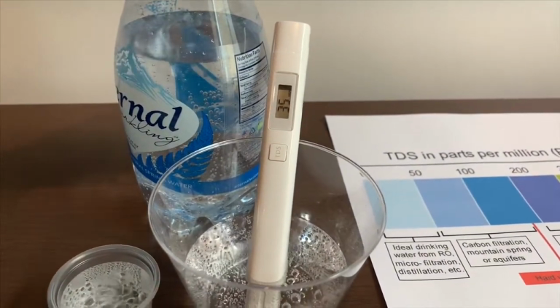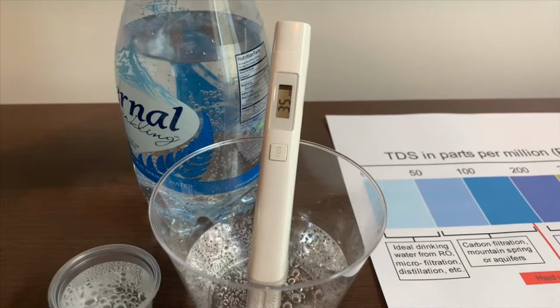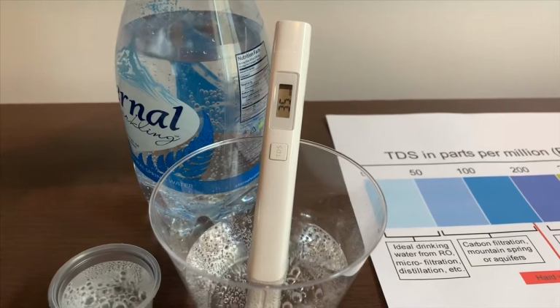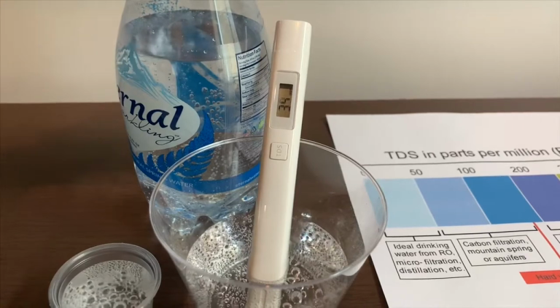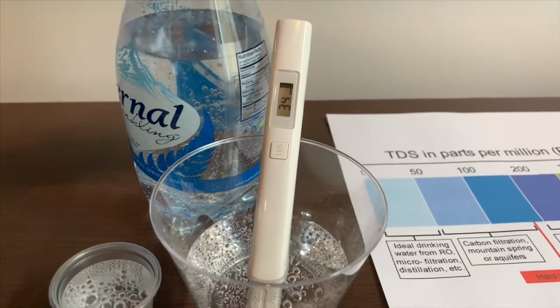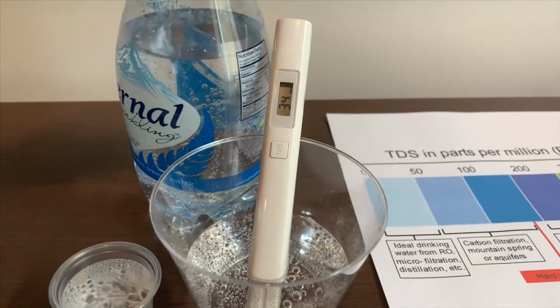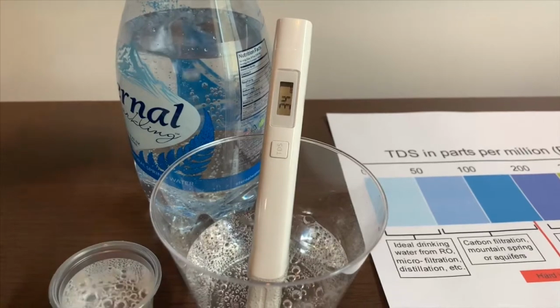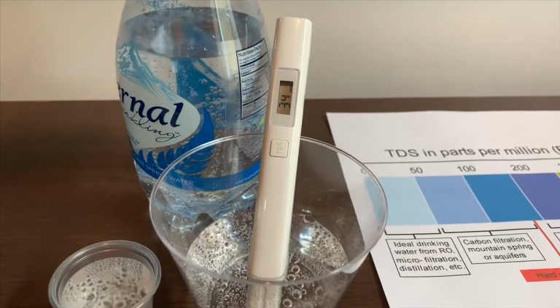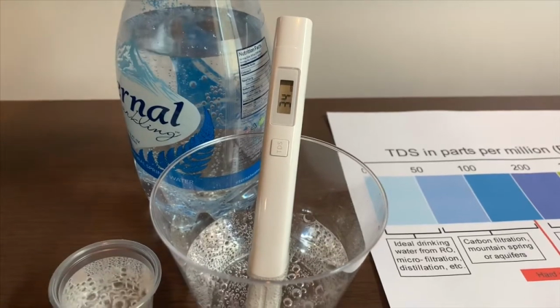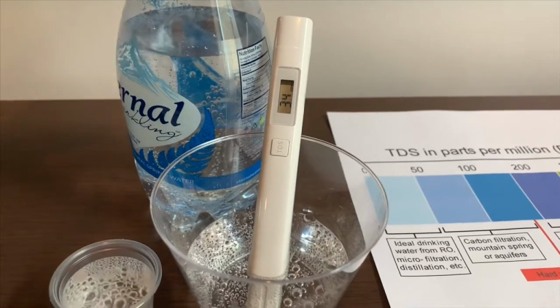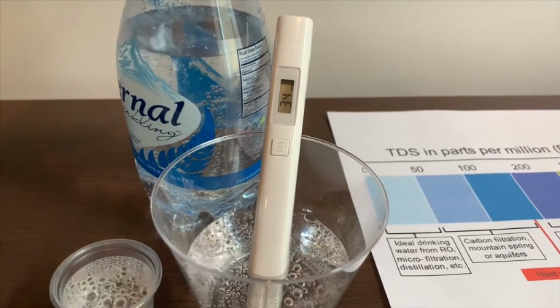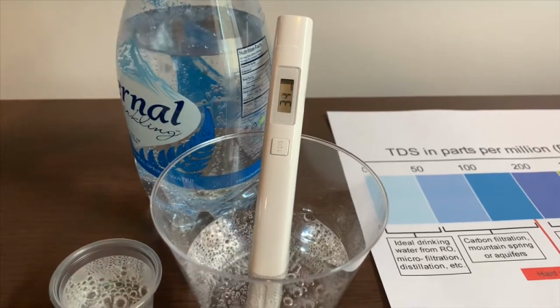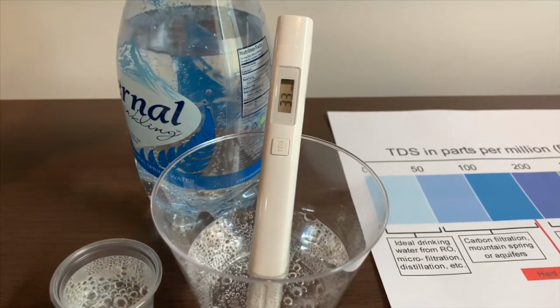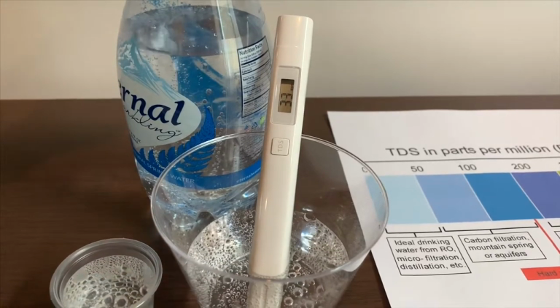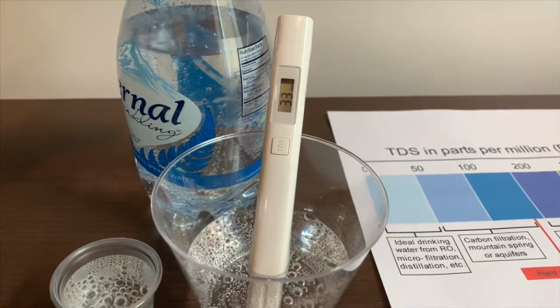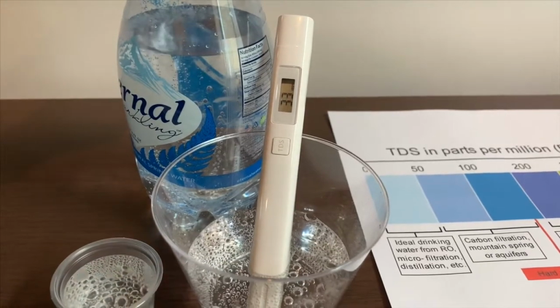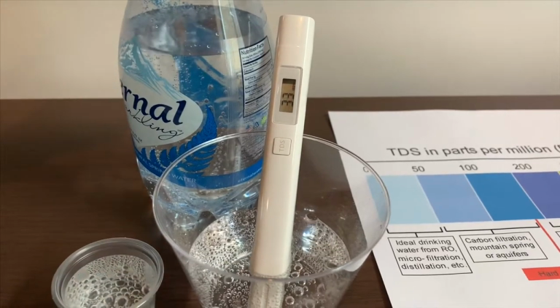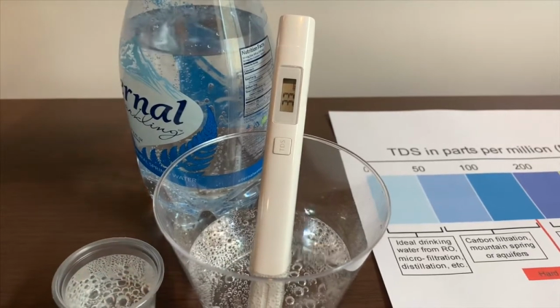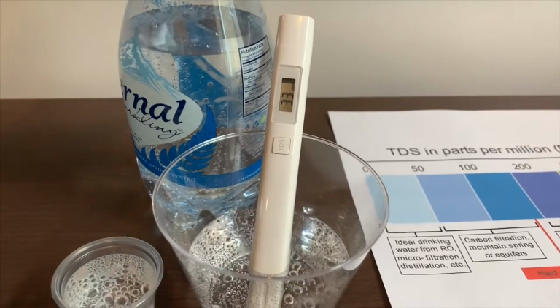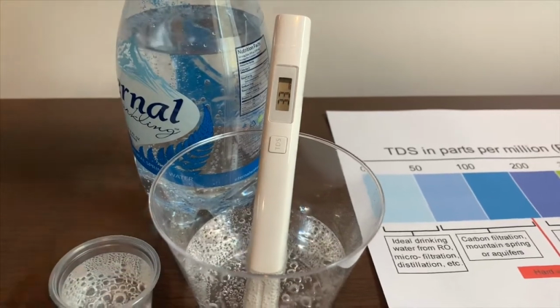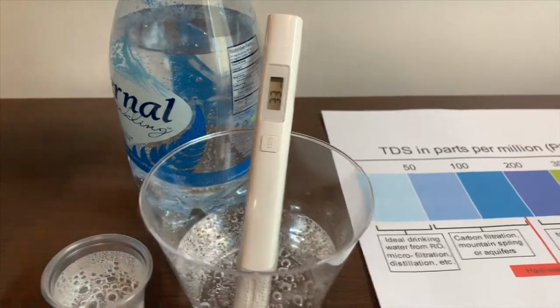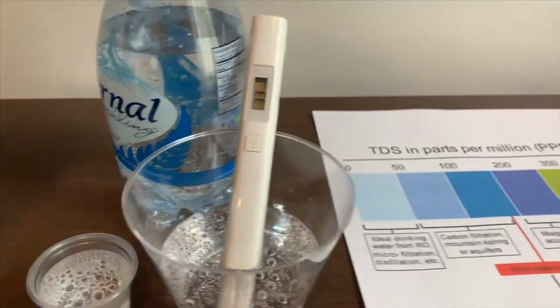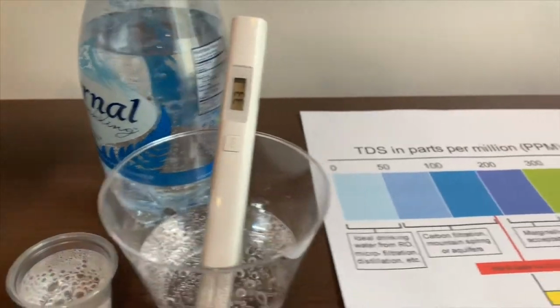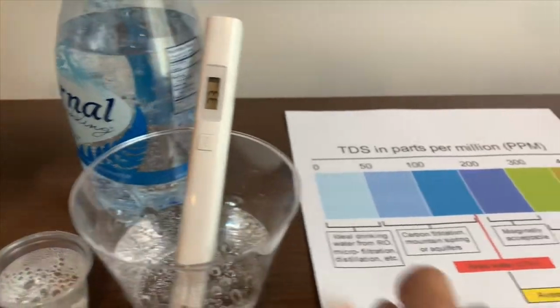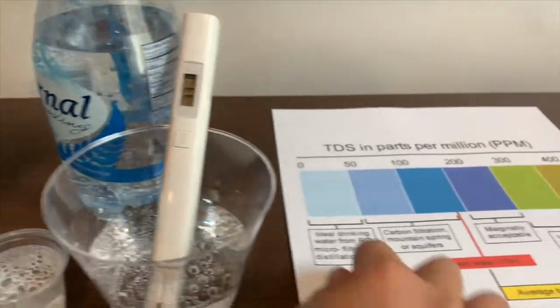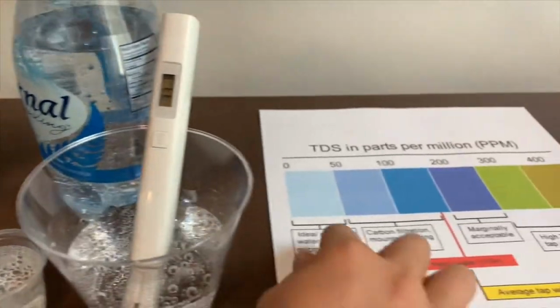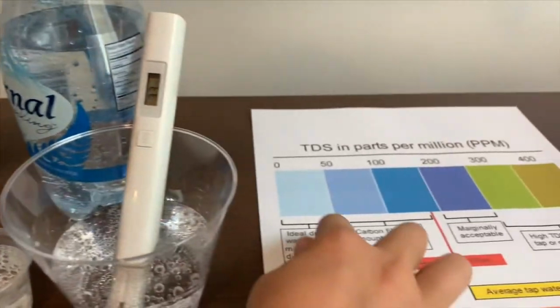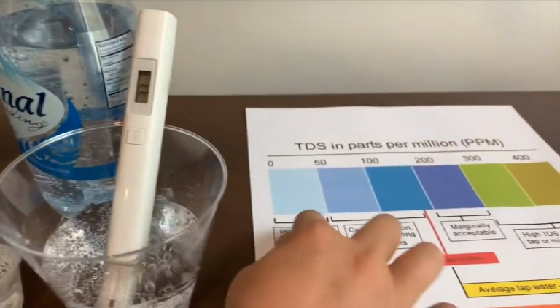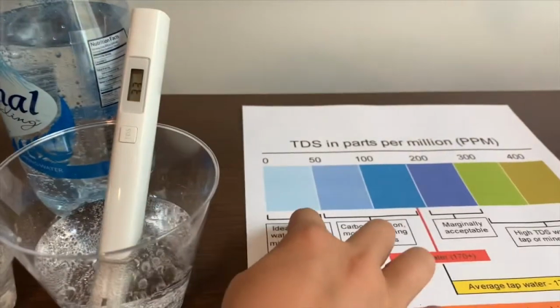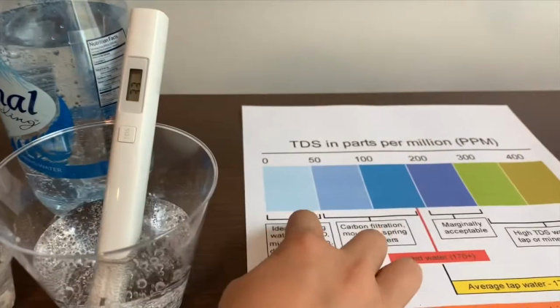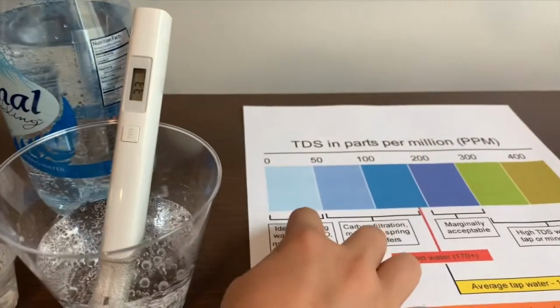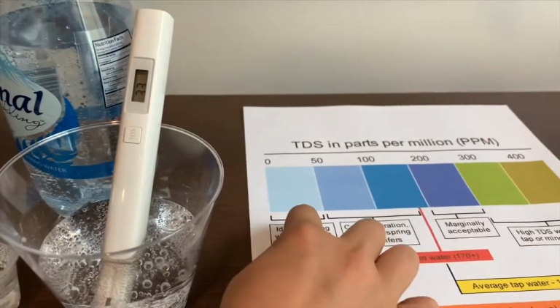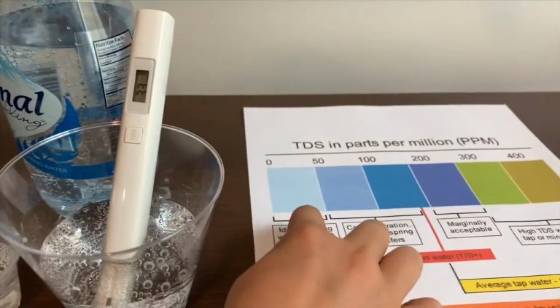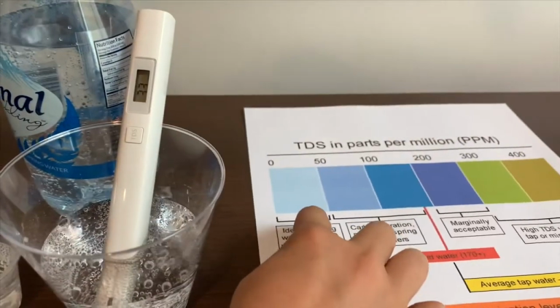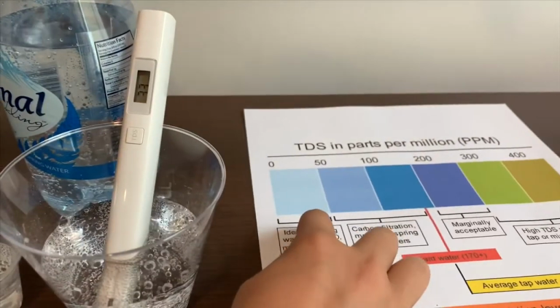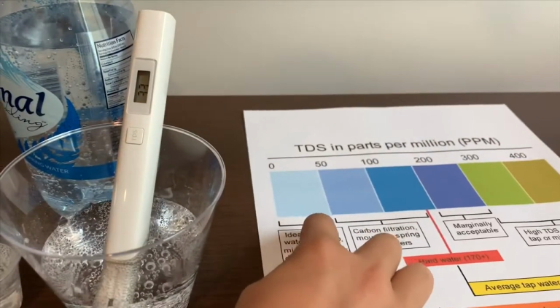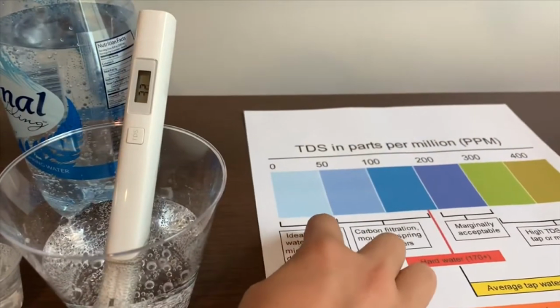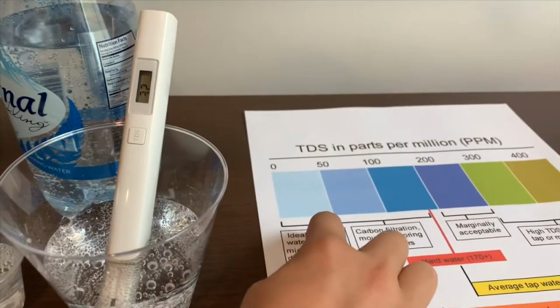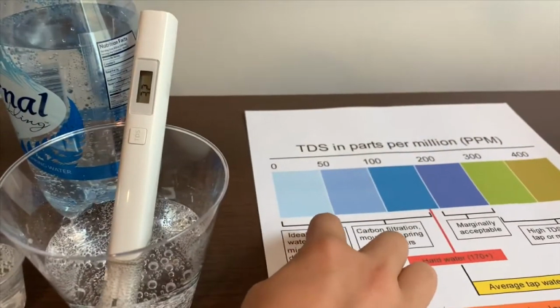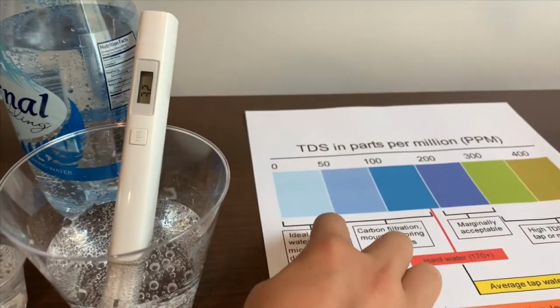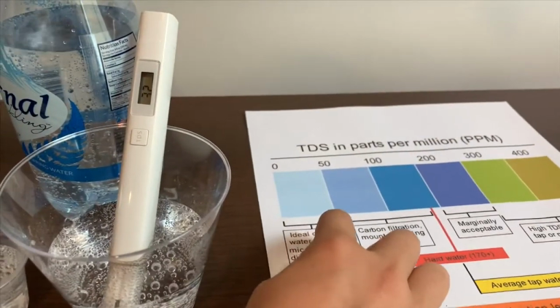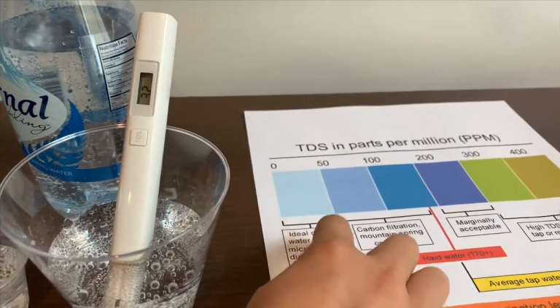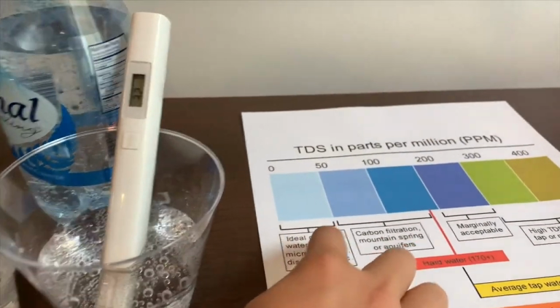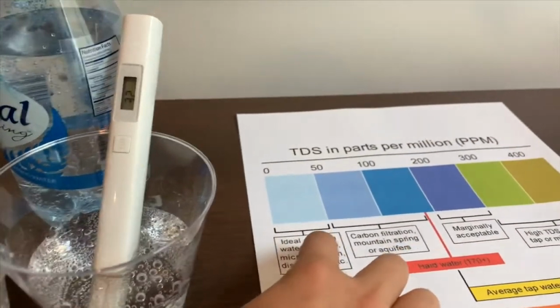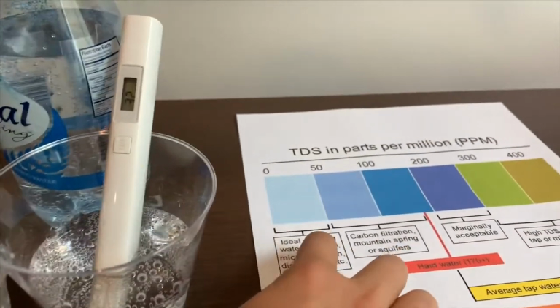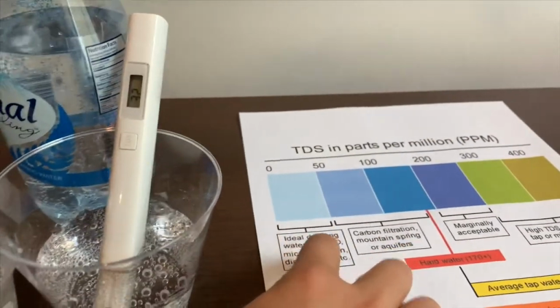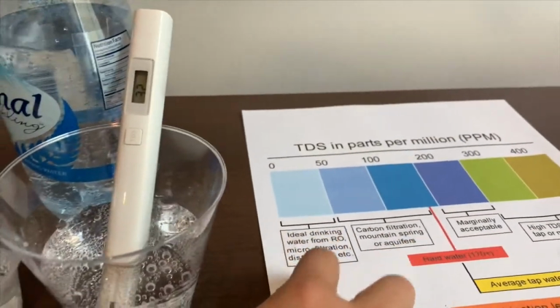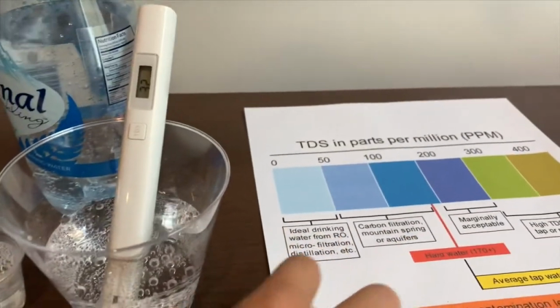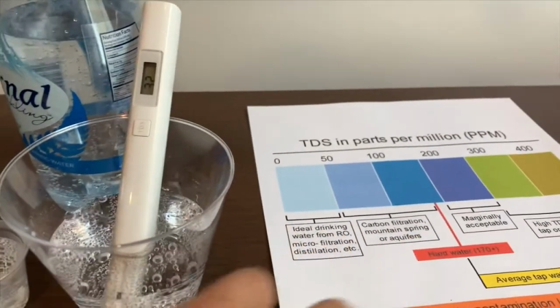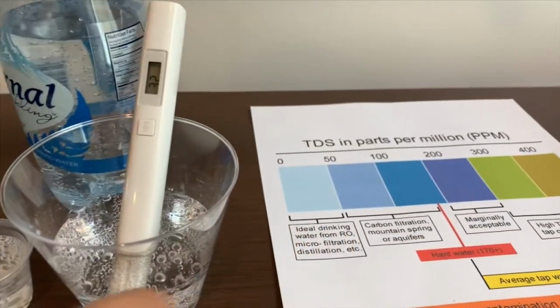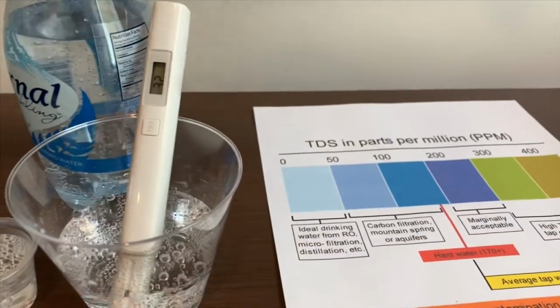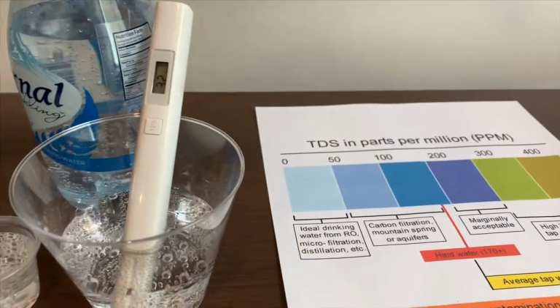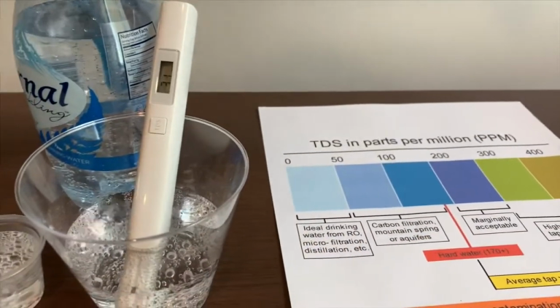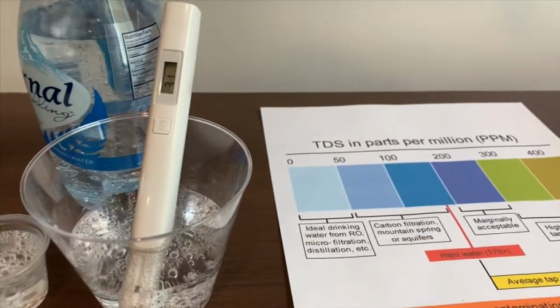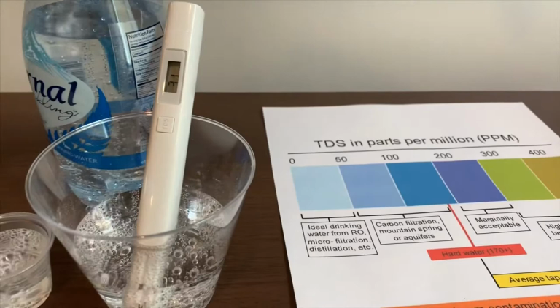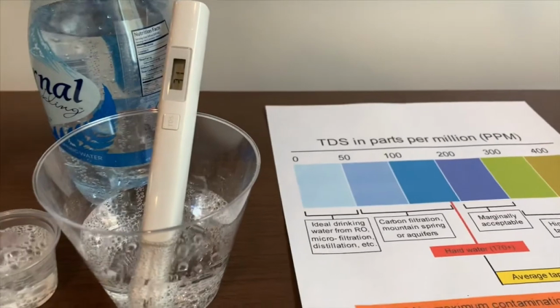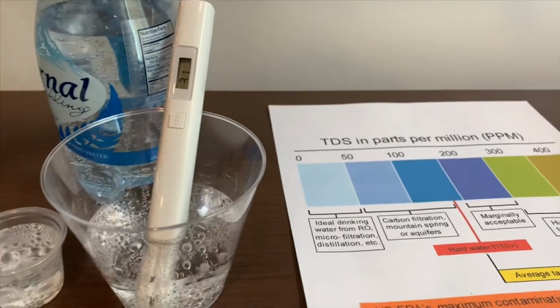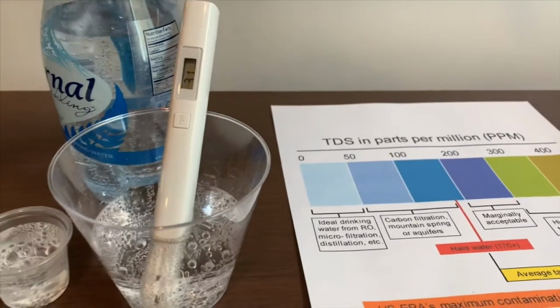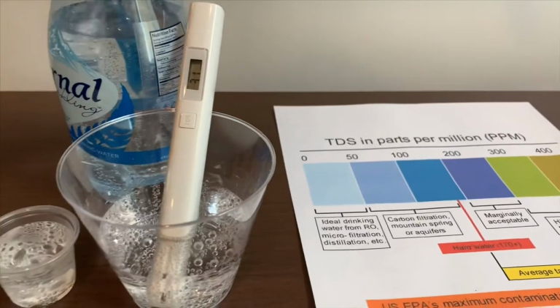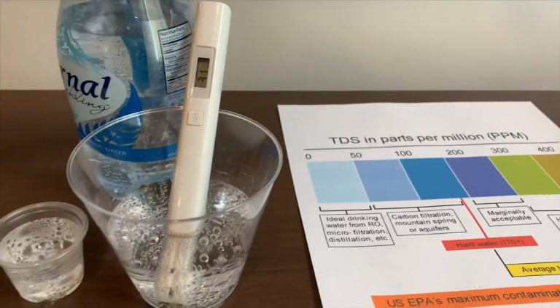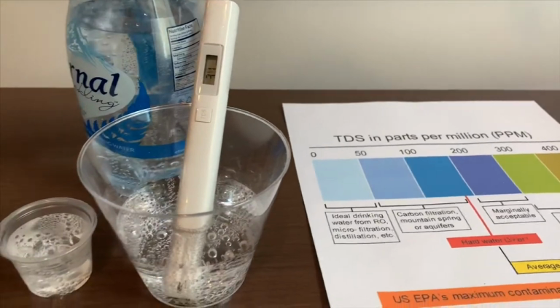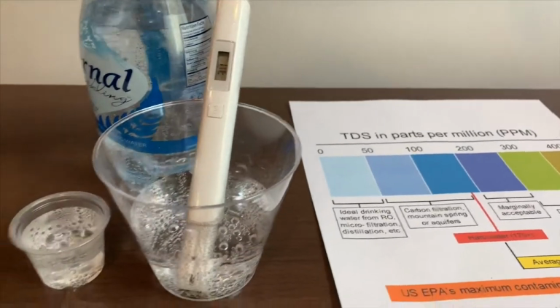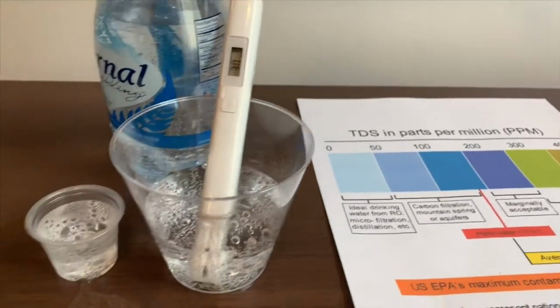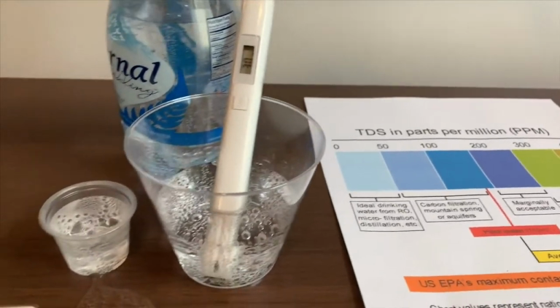It's in the 30s. That is okay to drink — that is ideal drinking water.